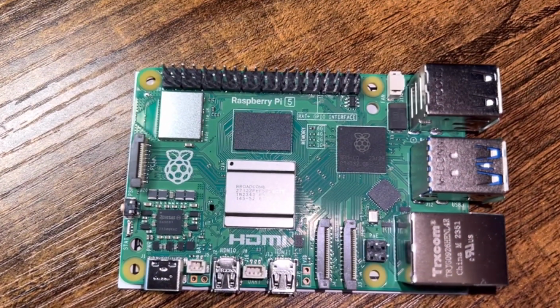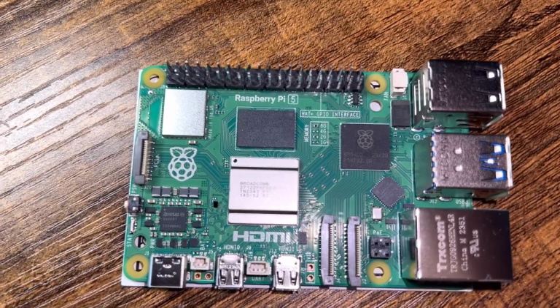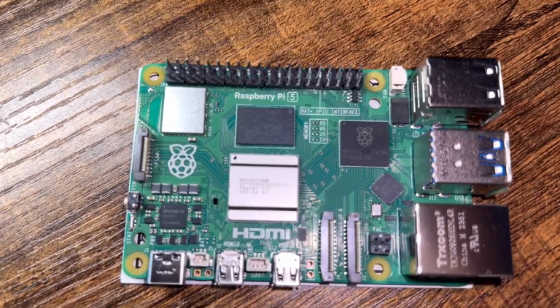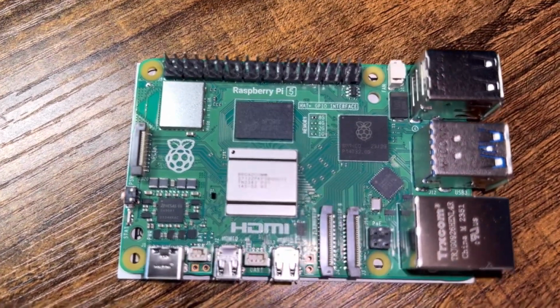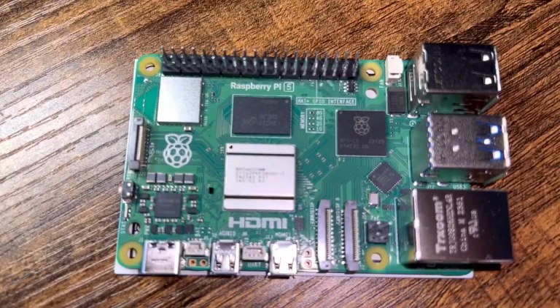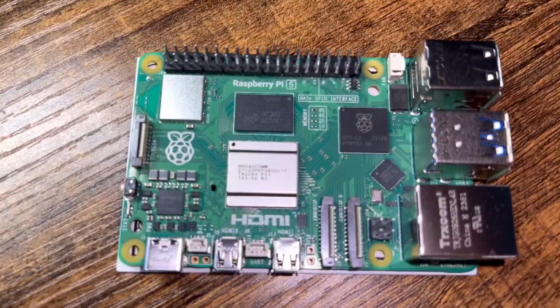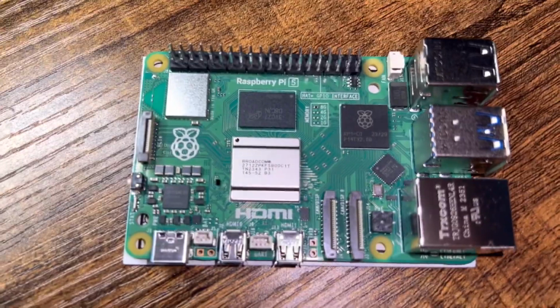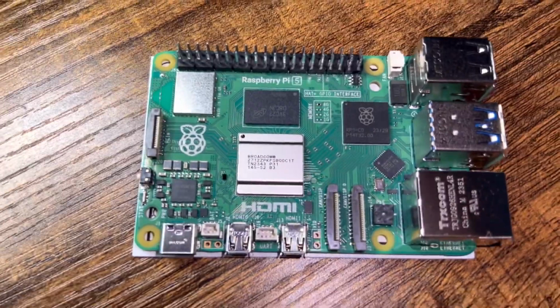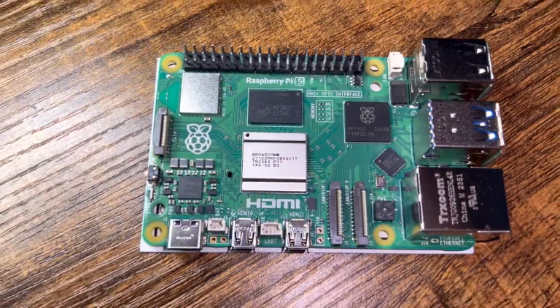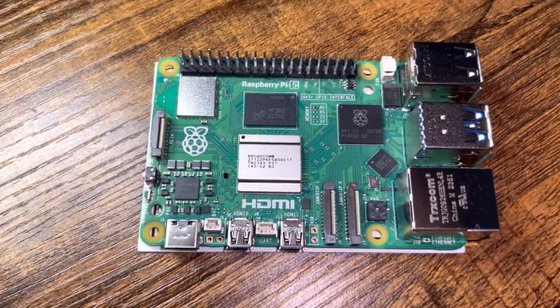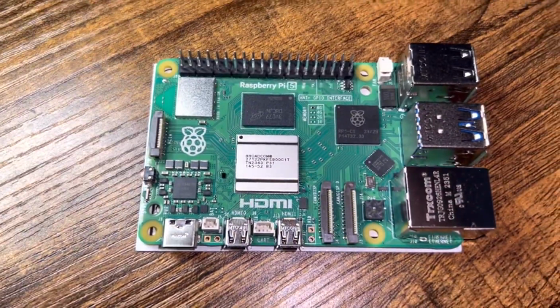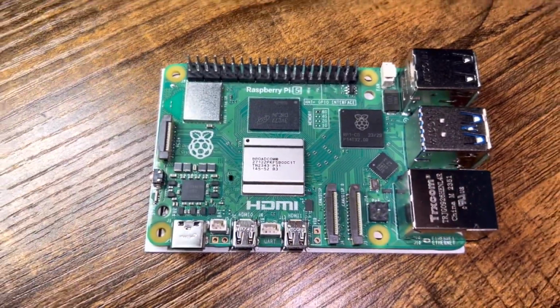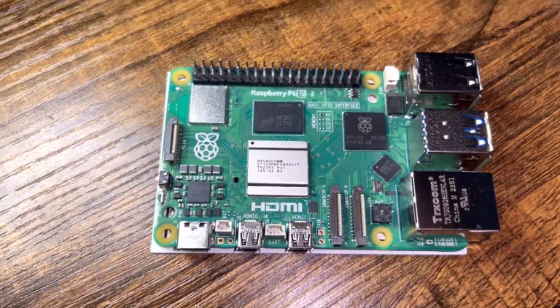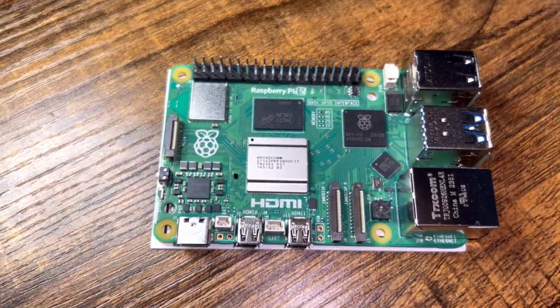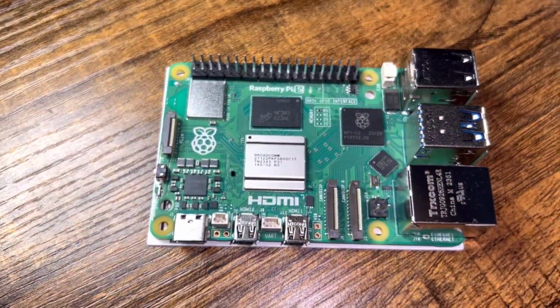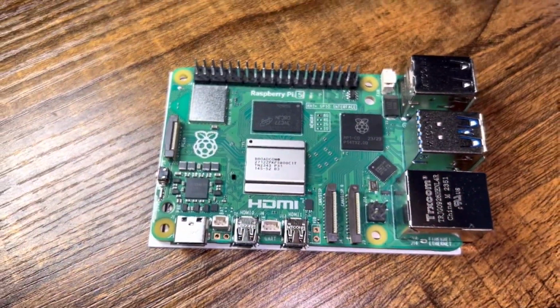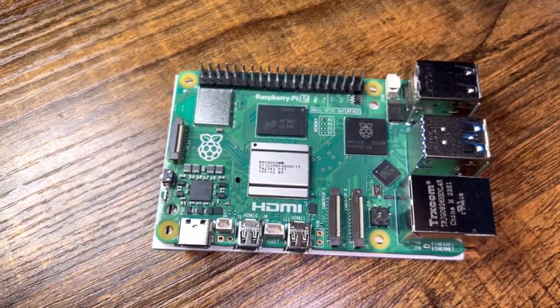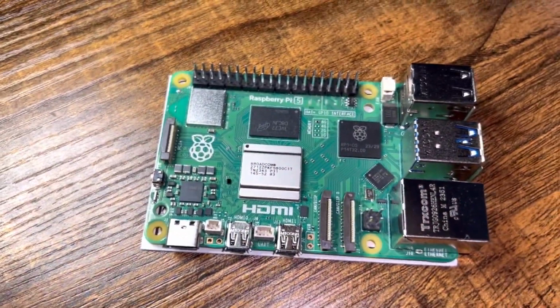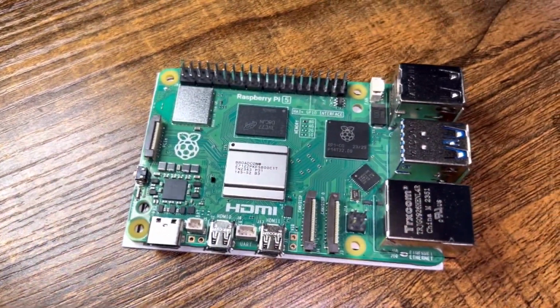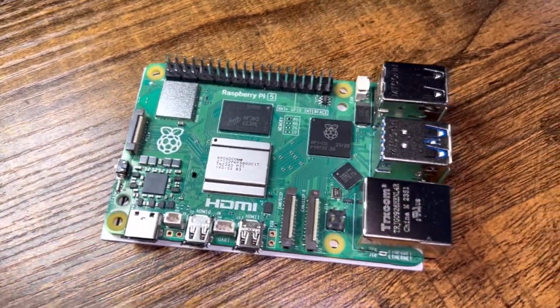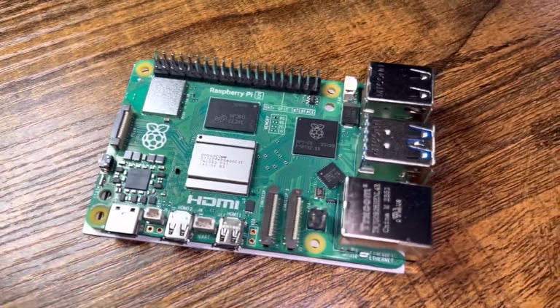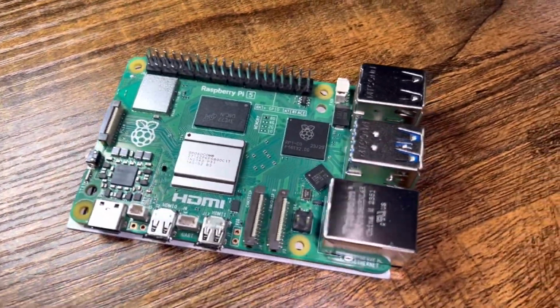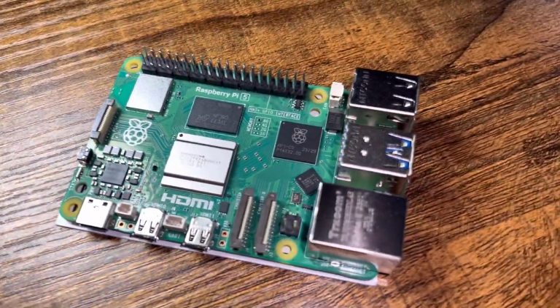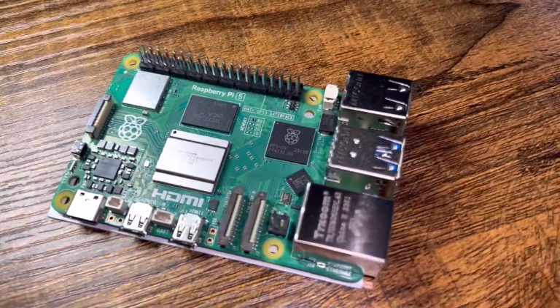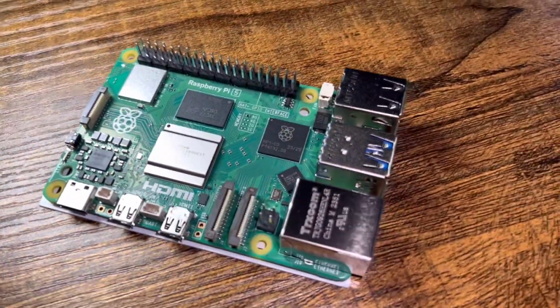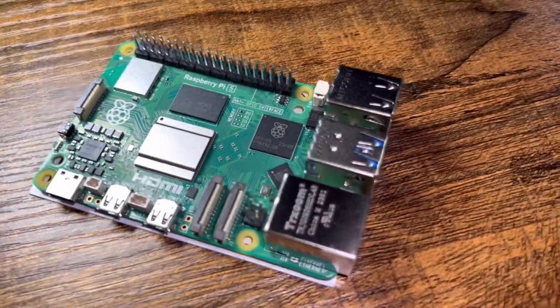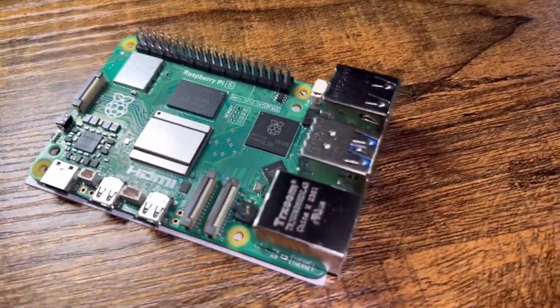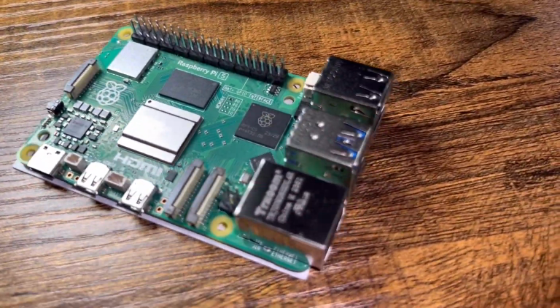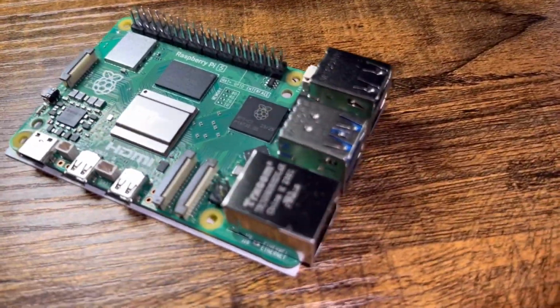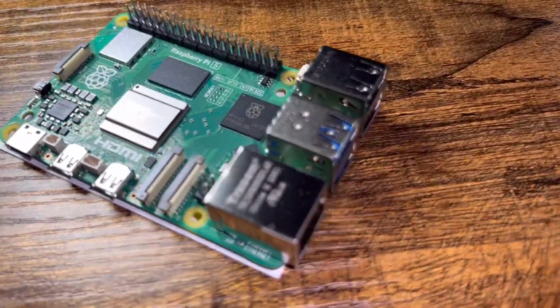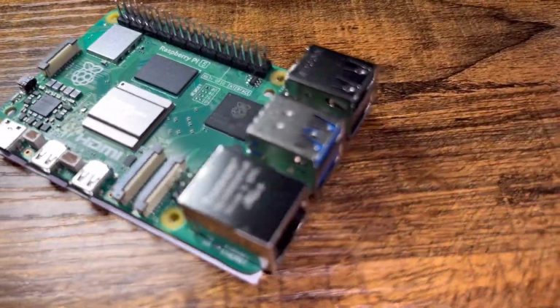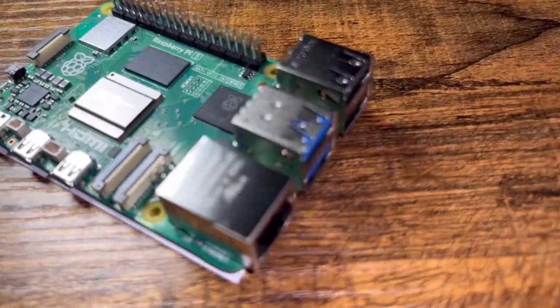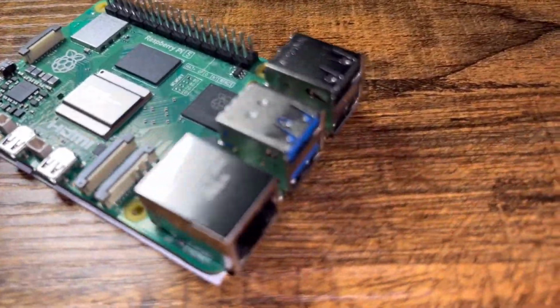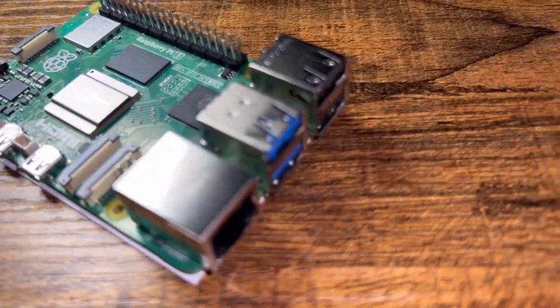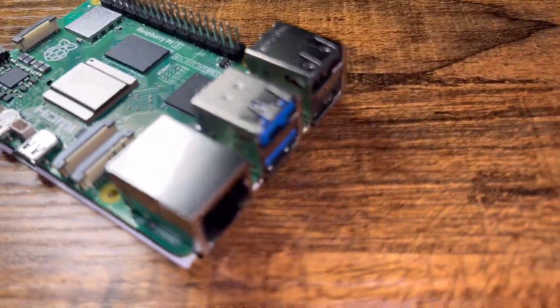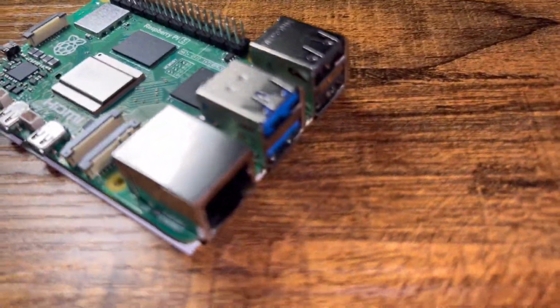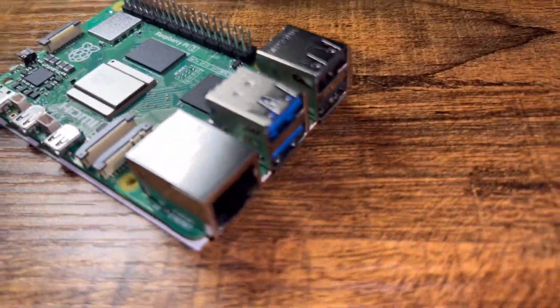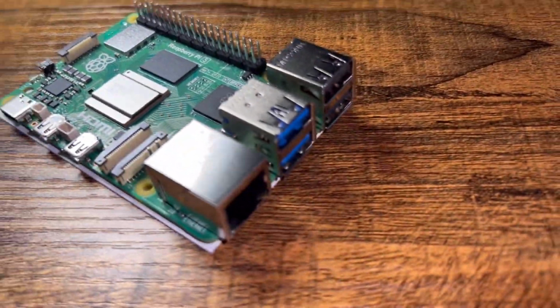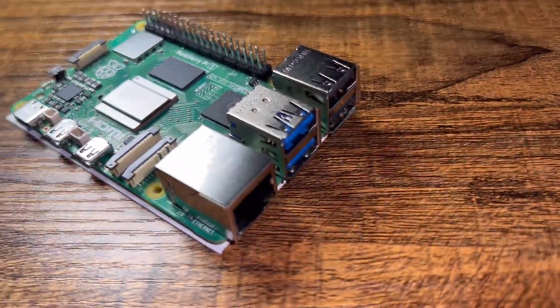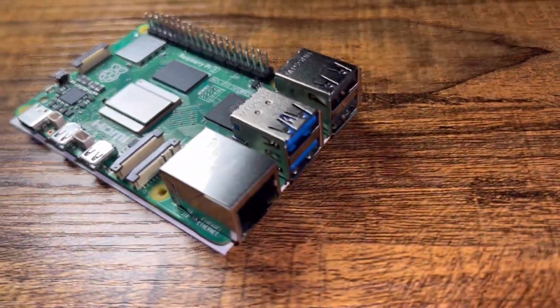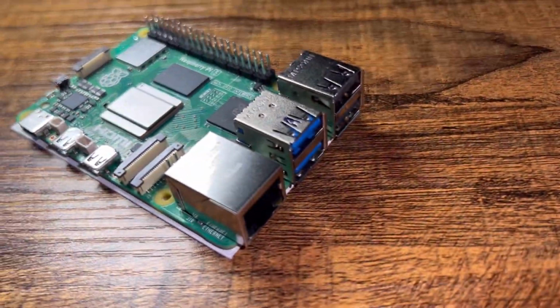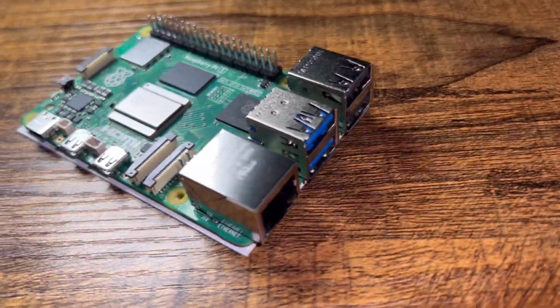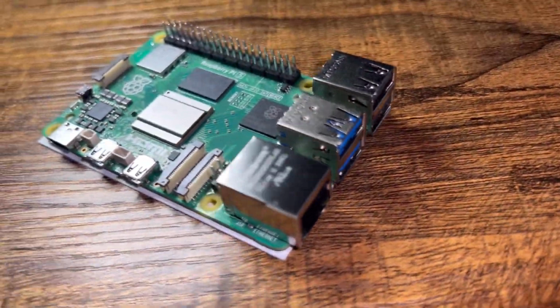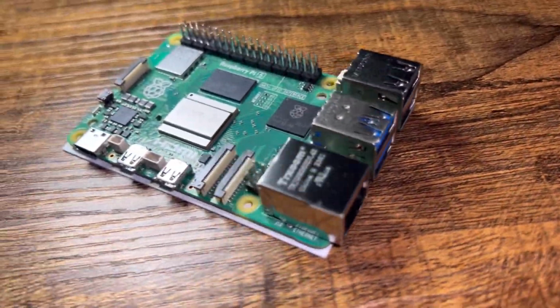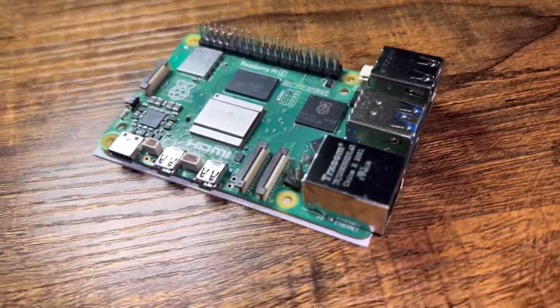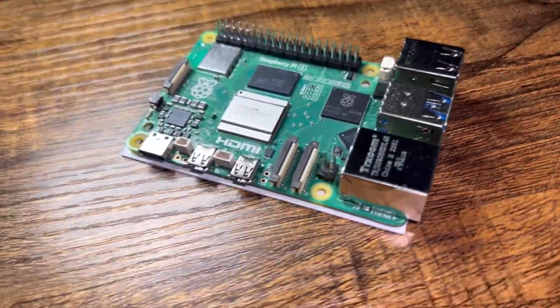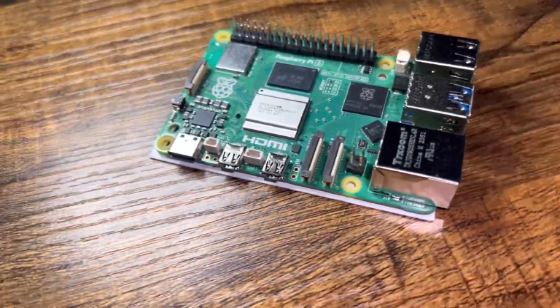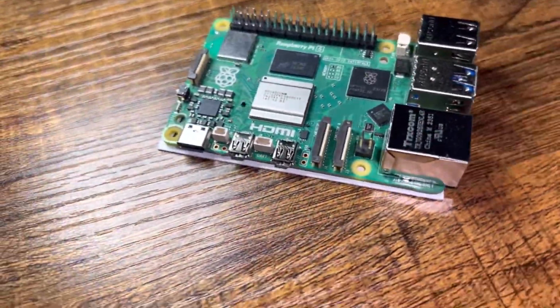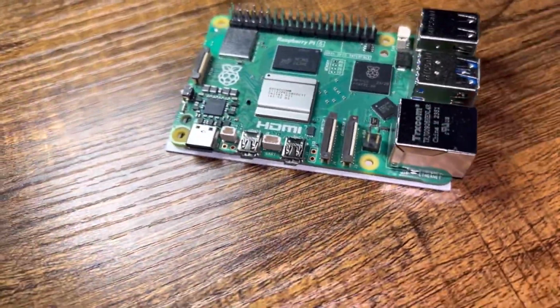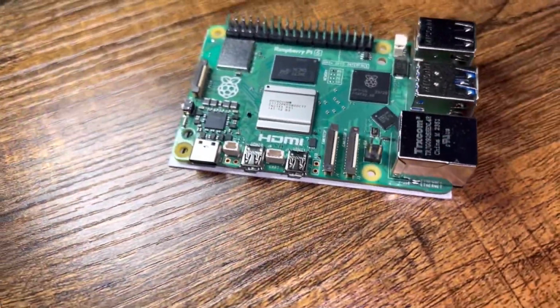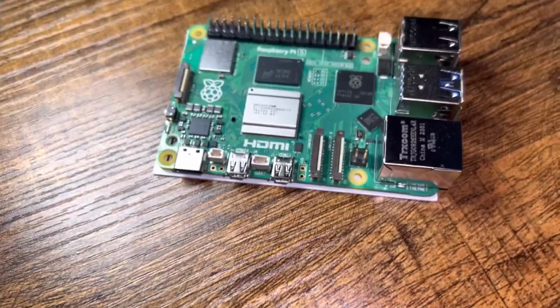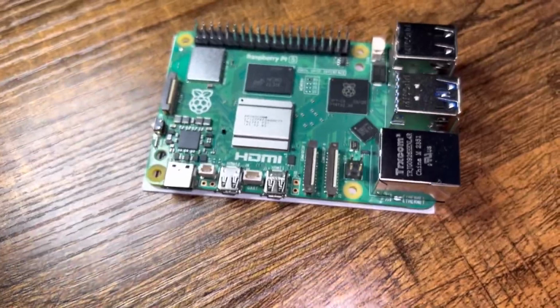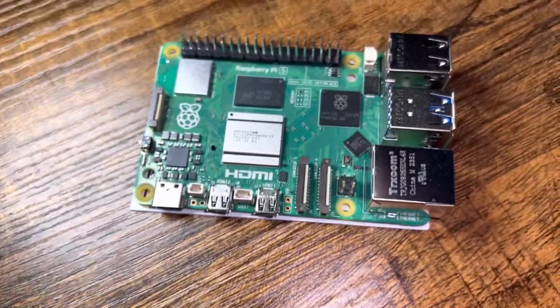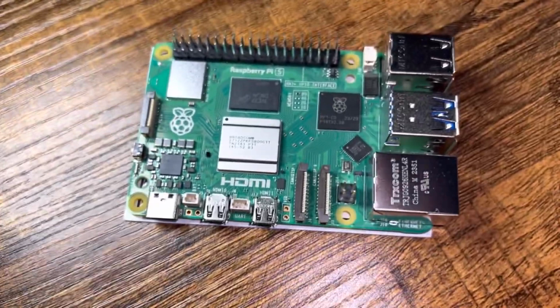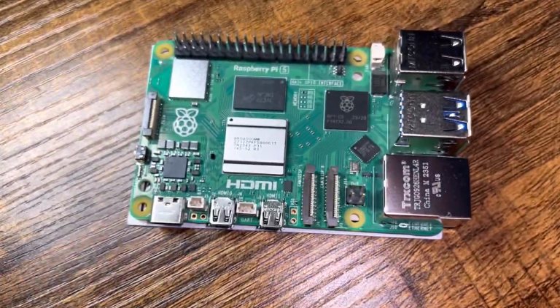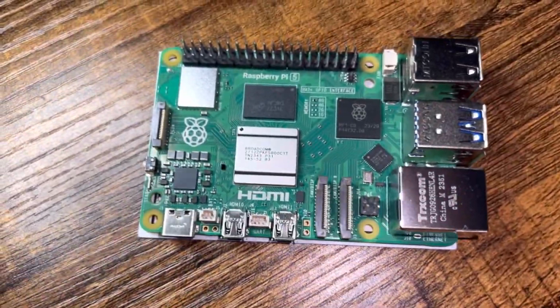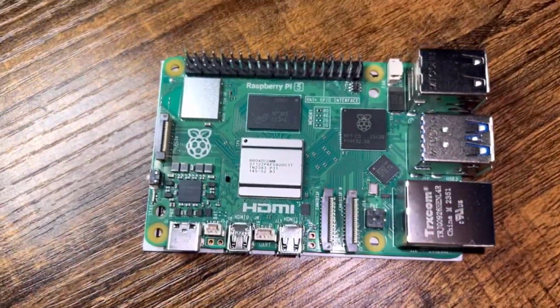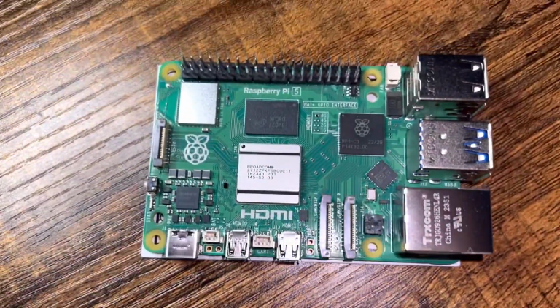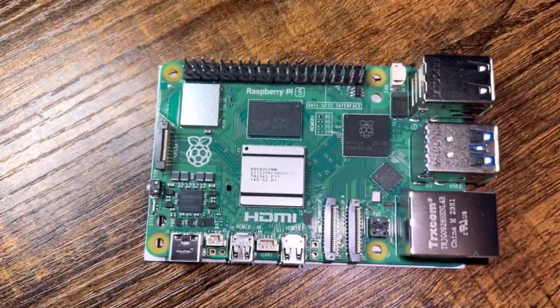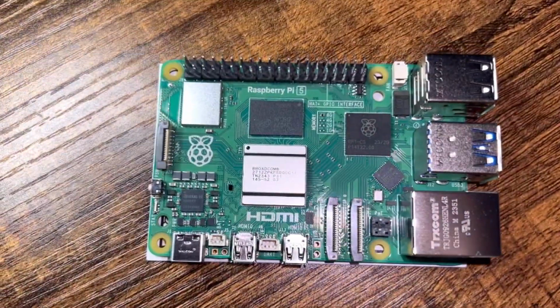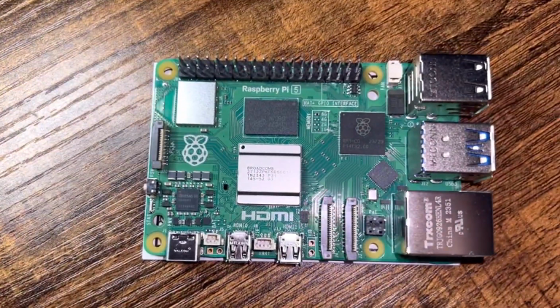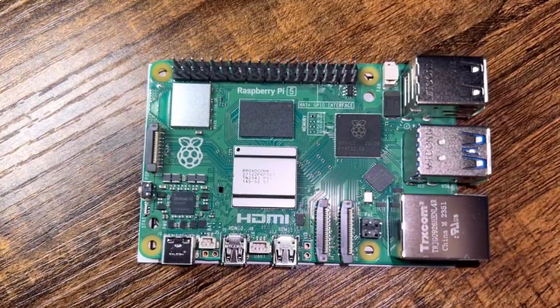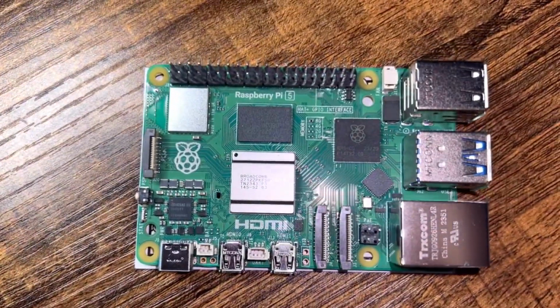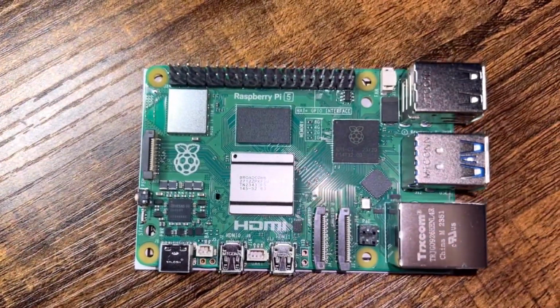As you can see, the Raspberry Pi circuit board is fully labeled, but let's zoom in and I'll label them for you so you can see what we have here.